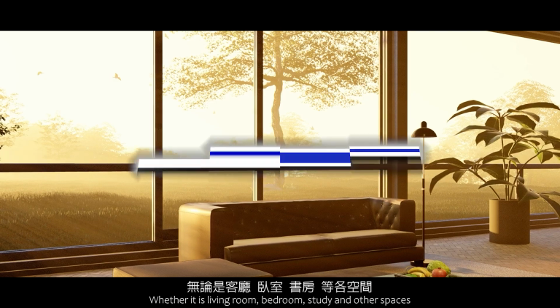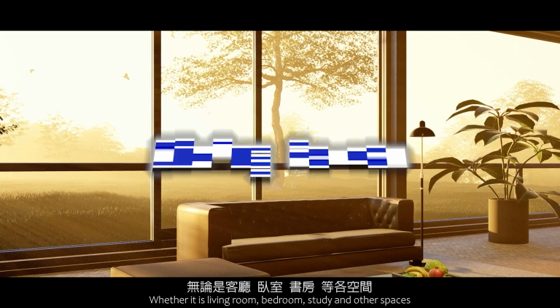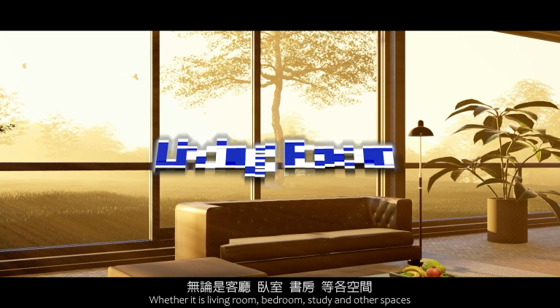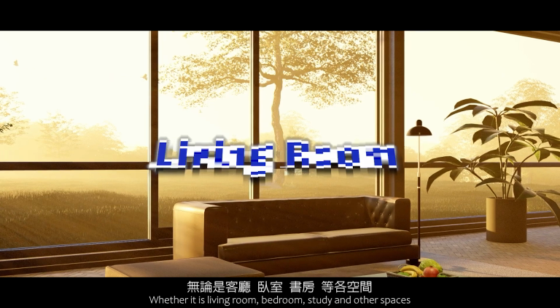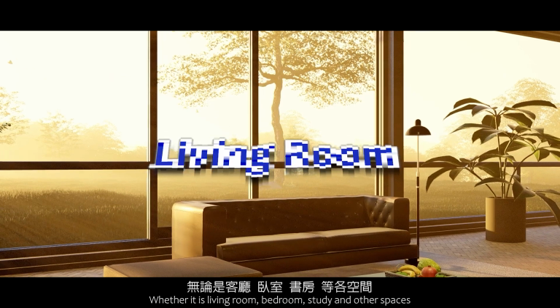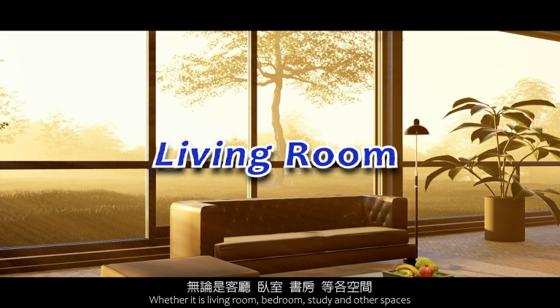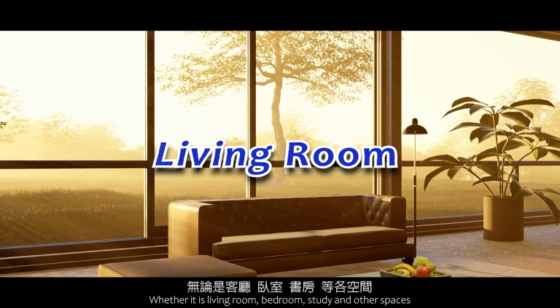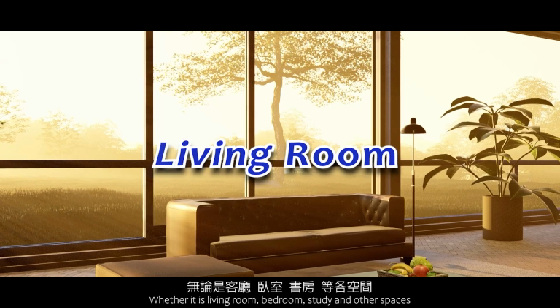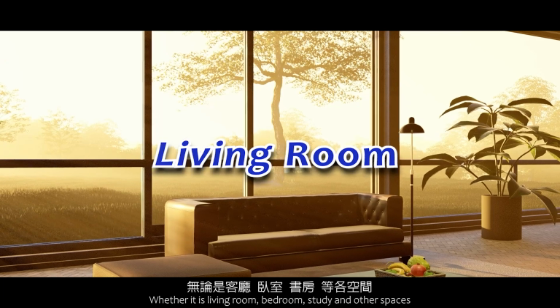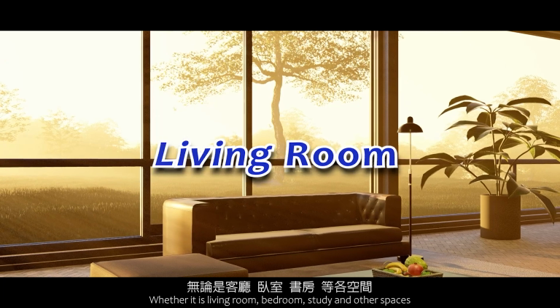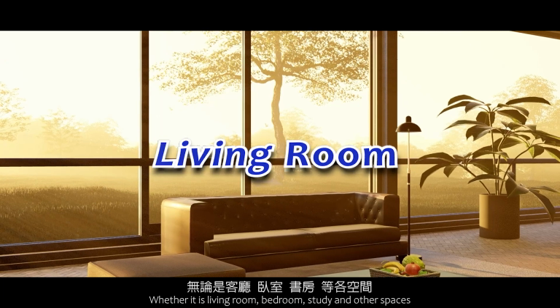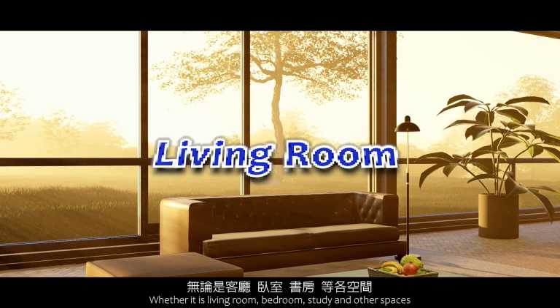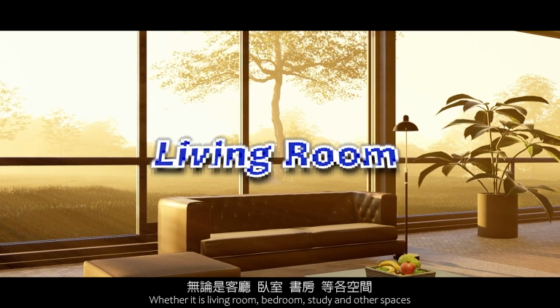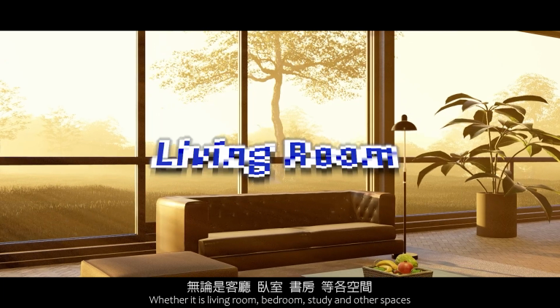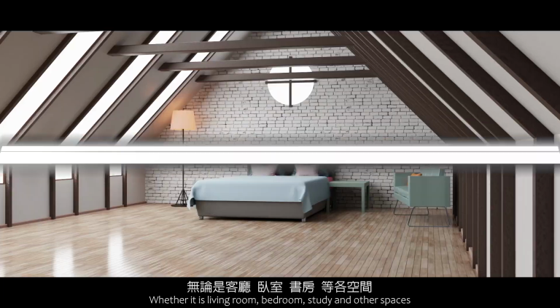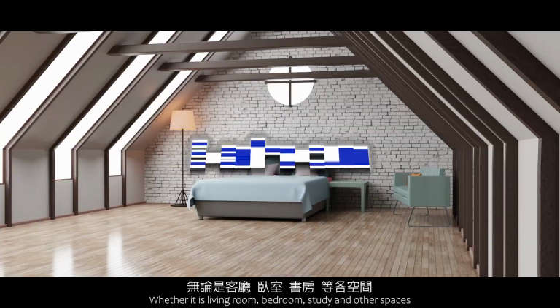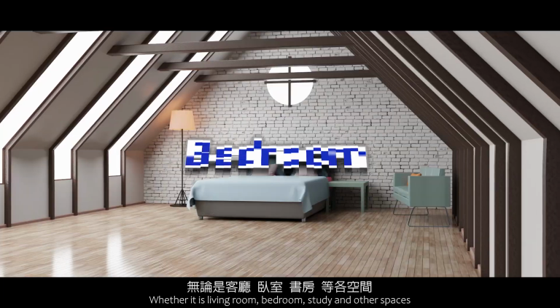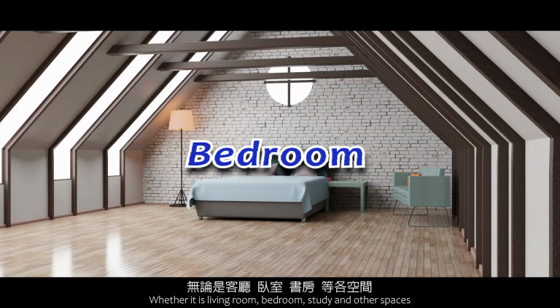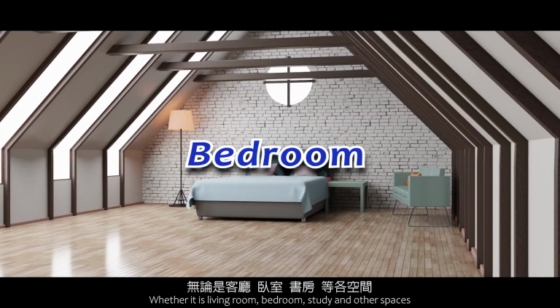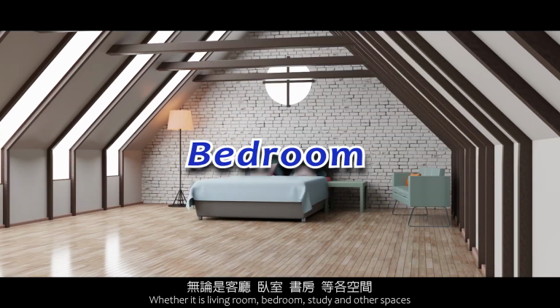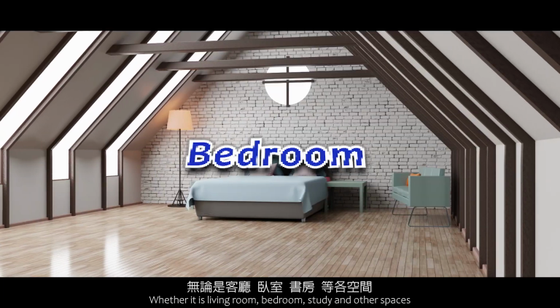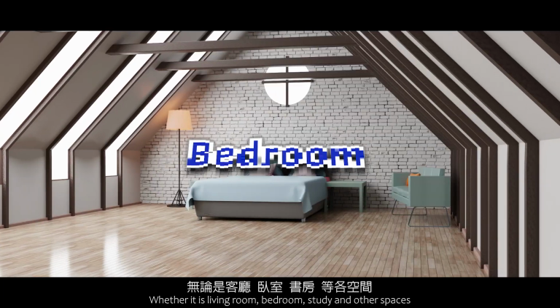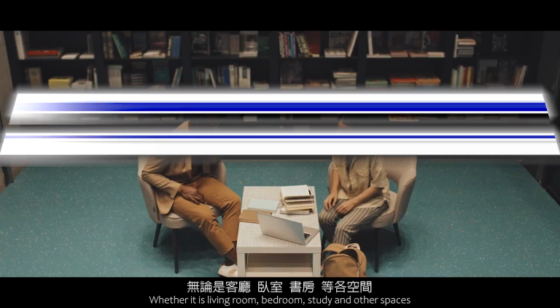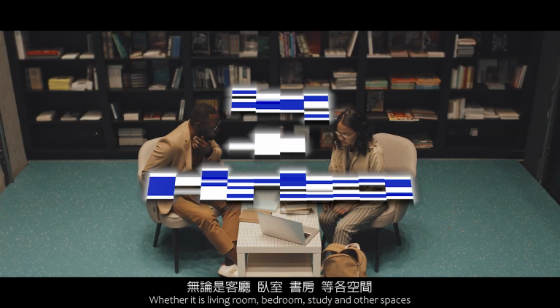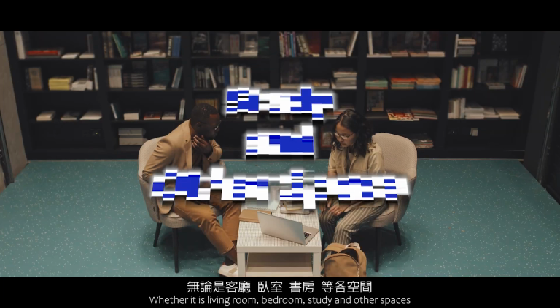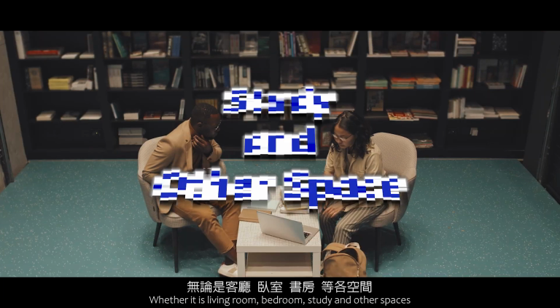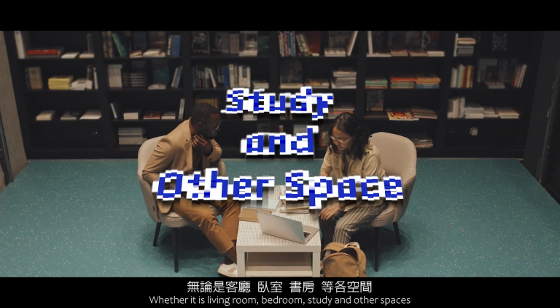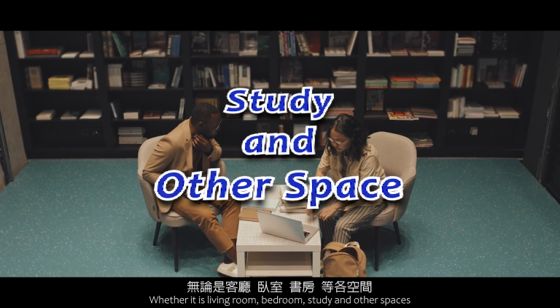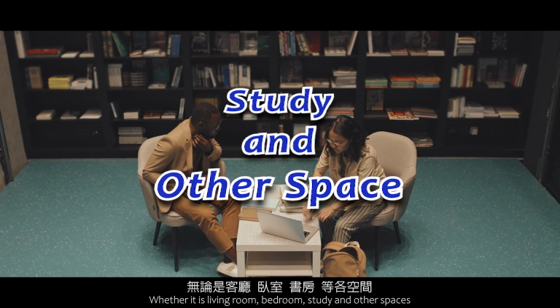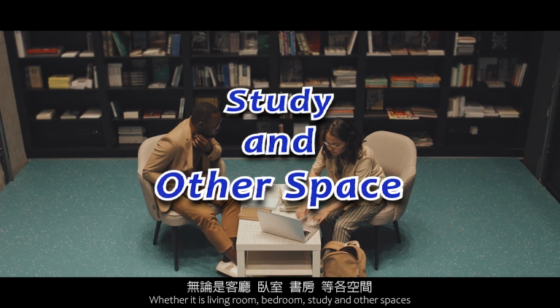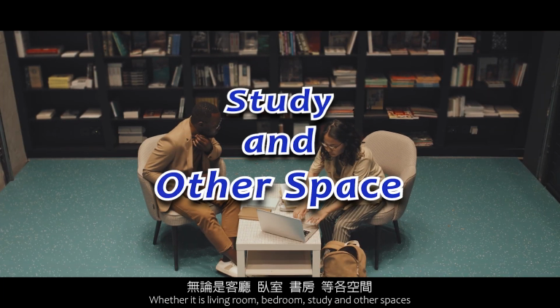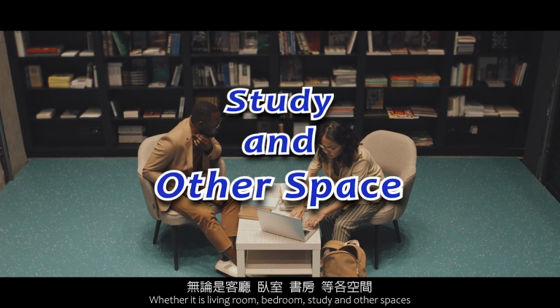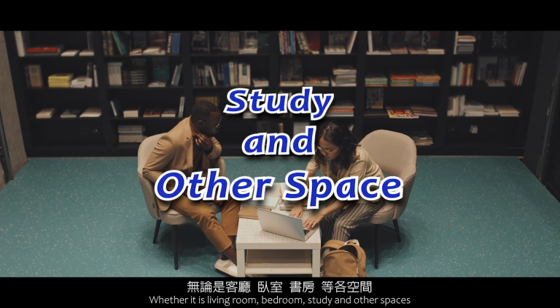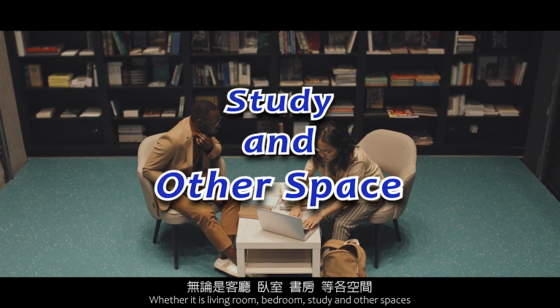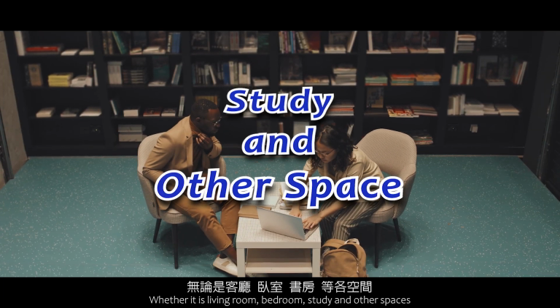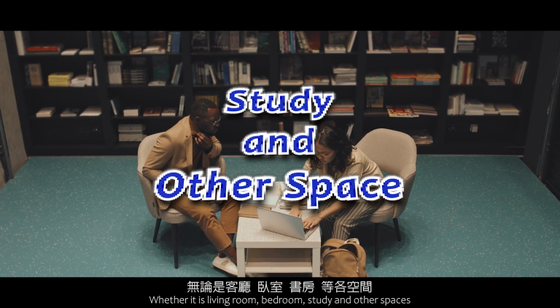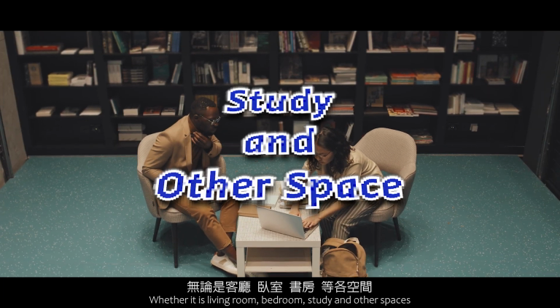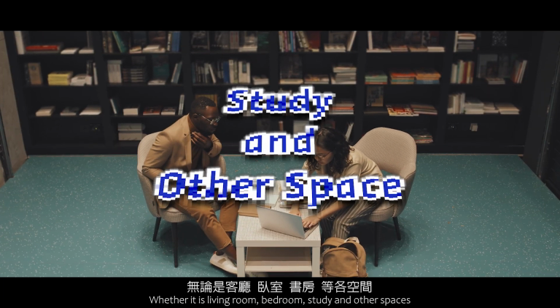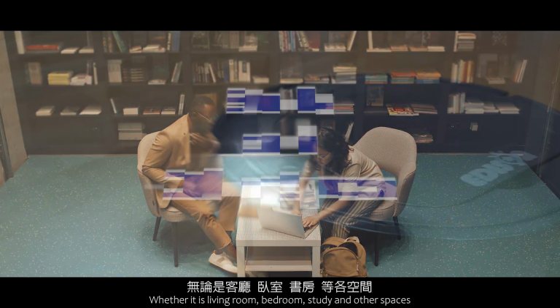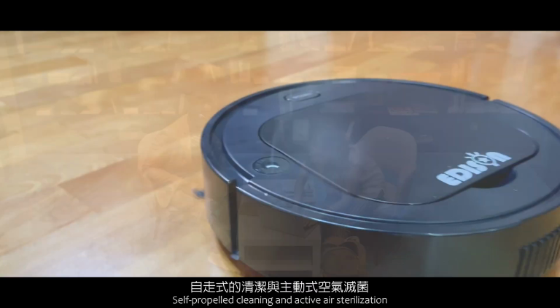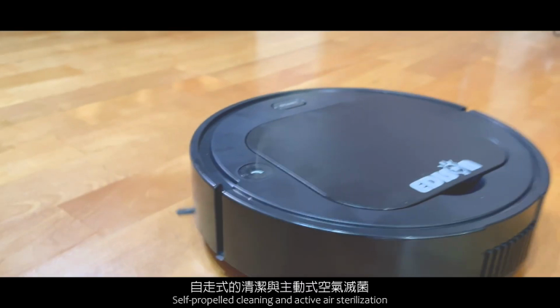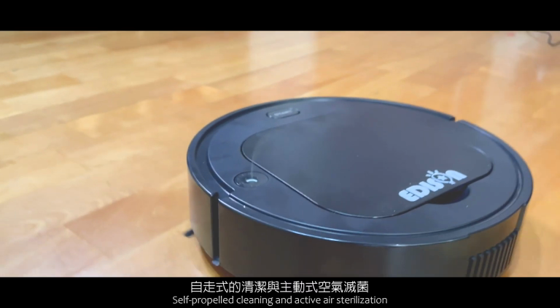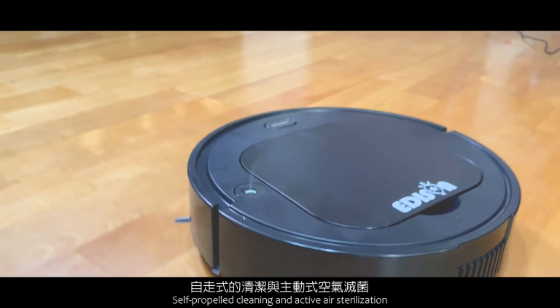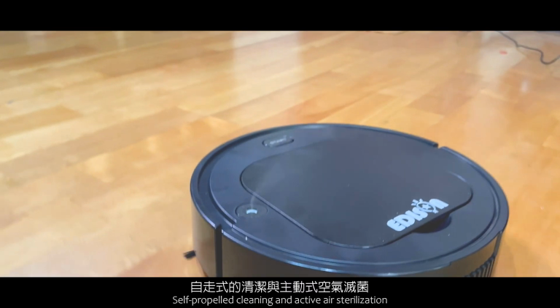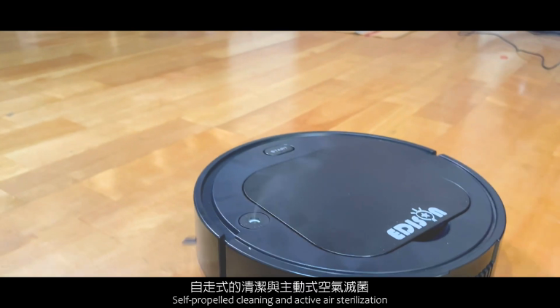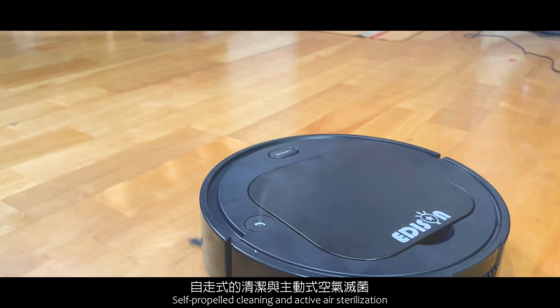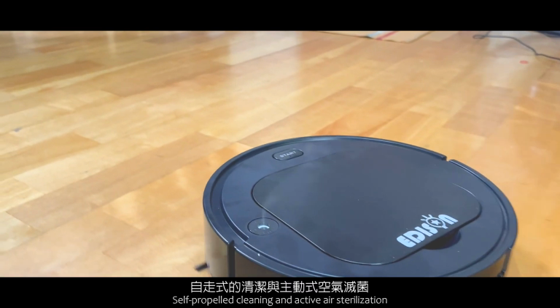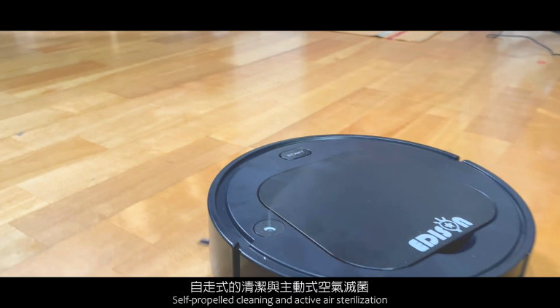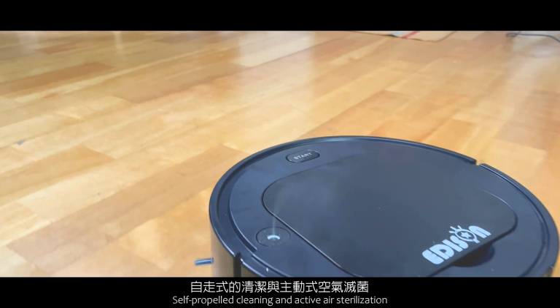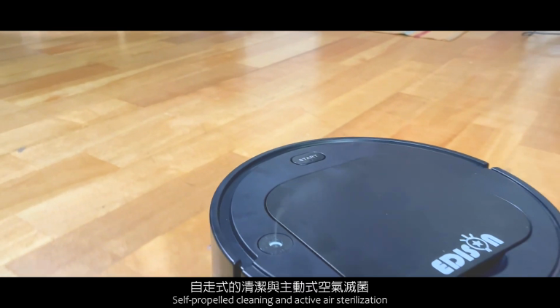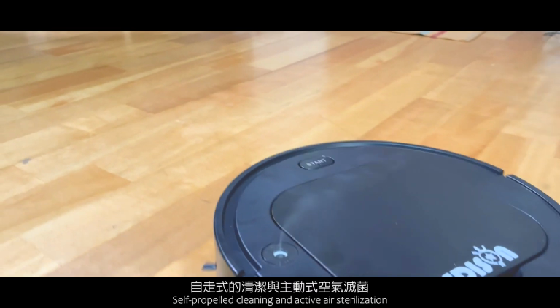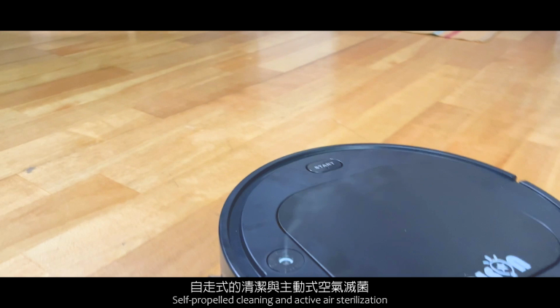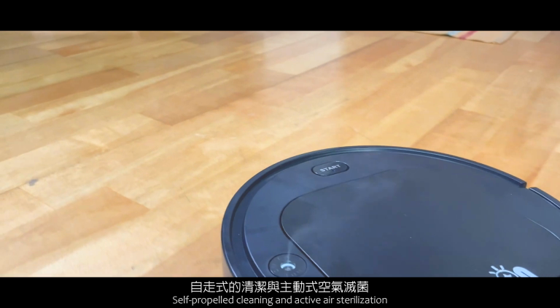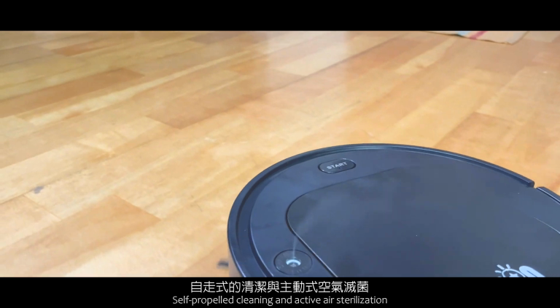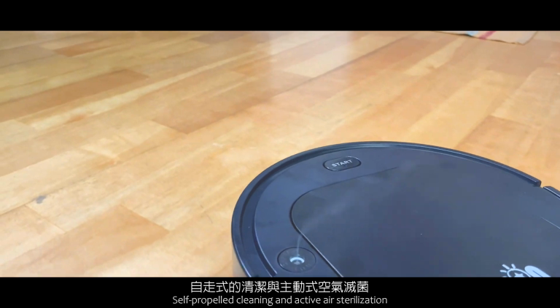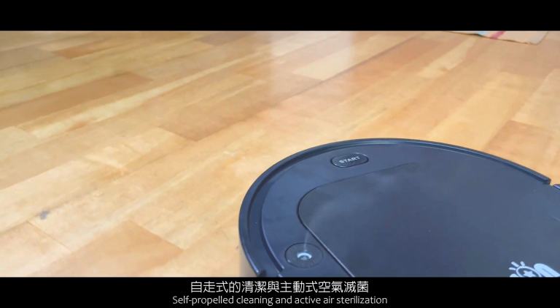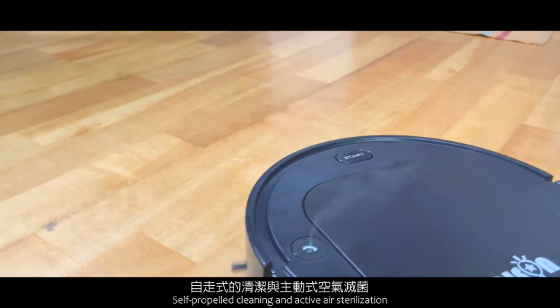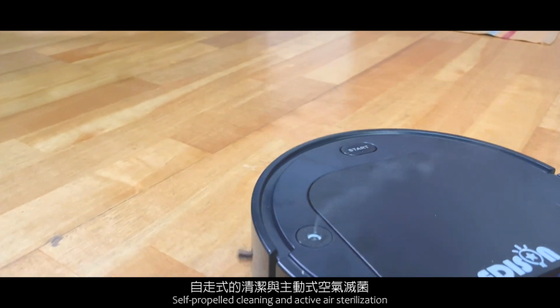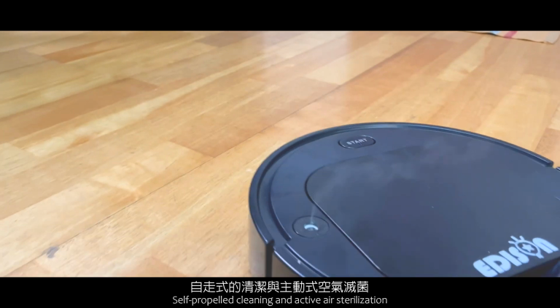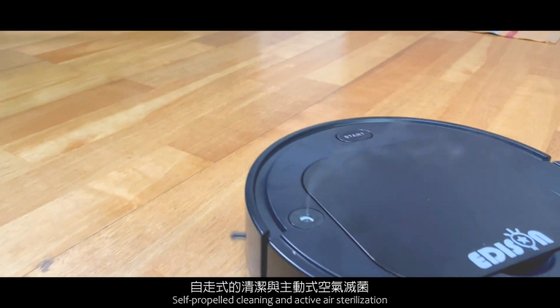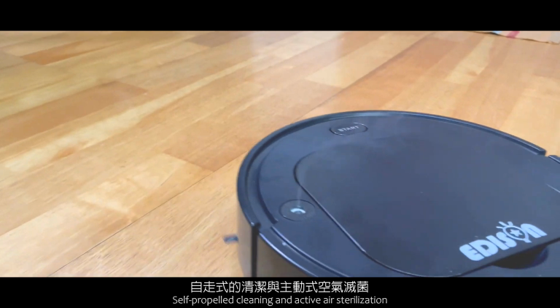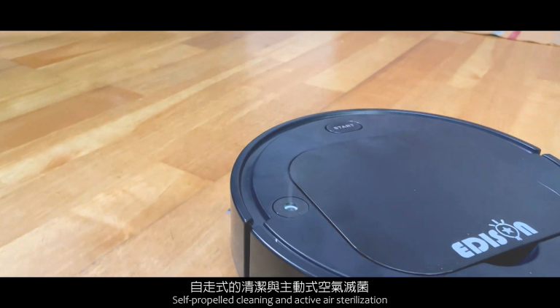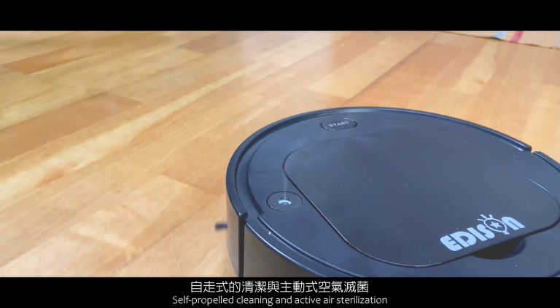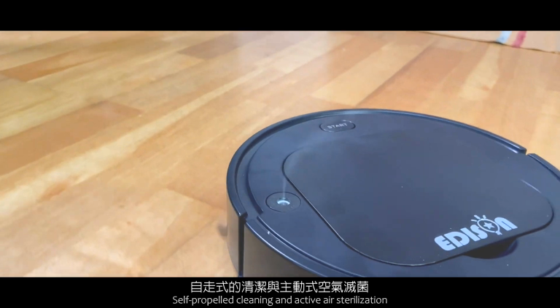Whether it is the living room, bedroom, study, or other spaces — self-propelled cleaning and active air sterilization covers them all.